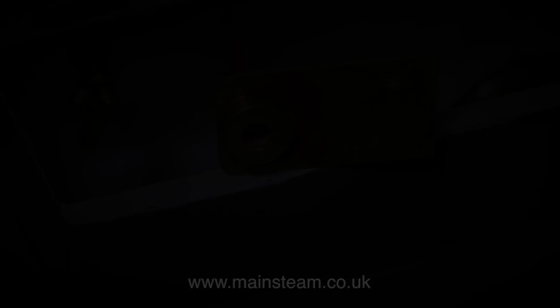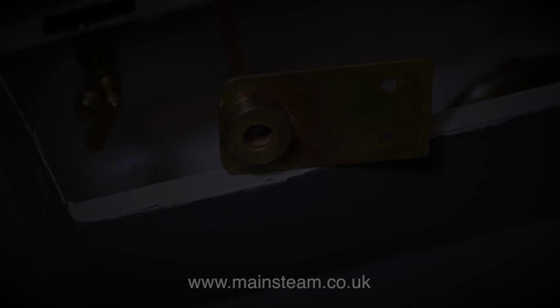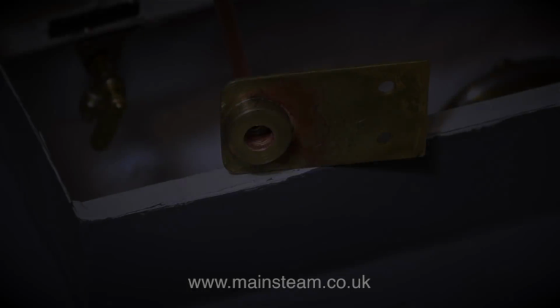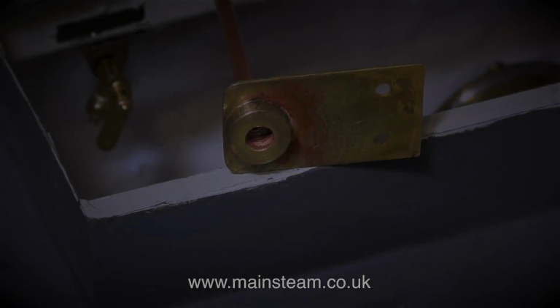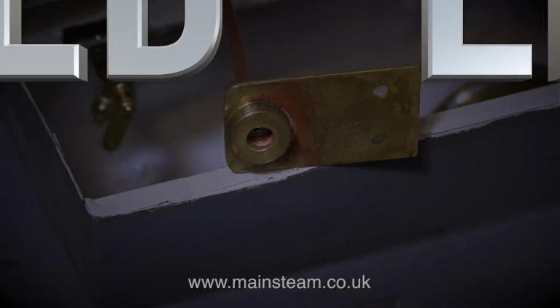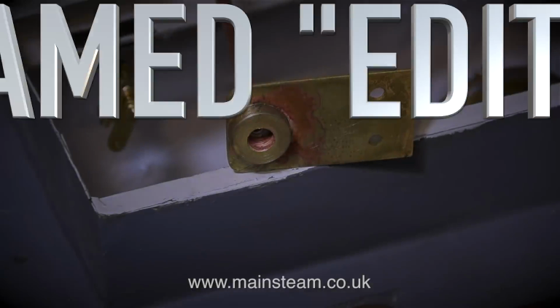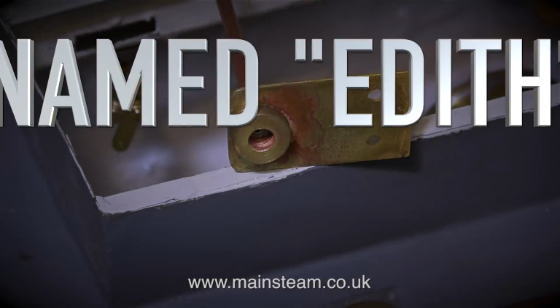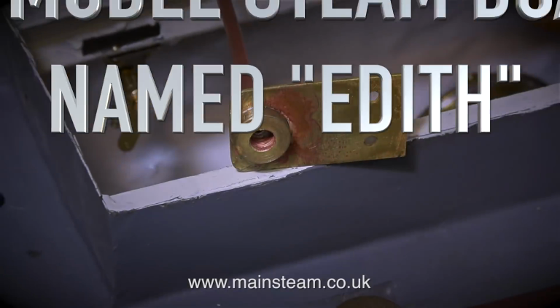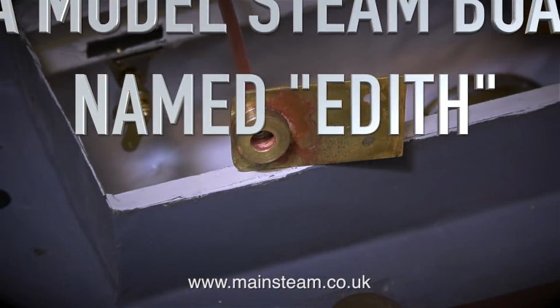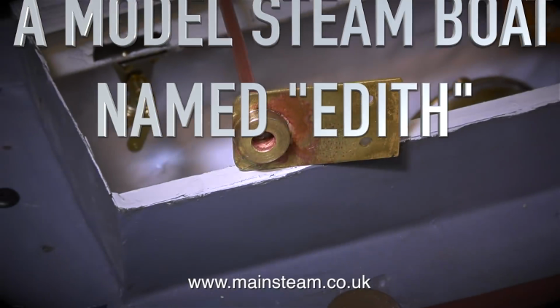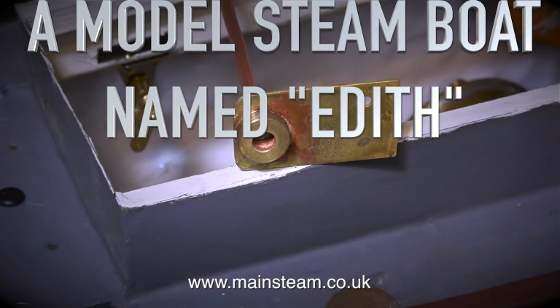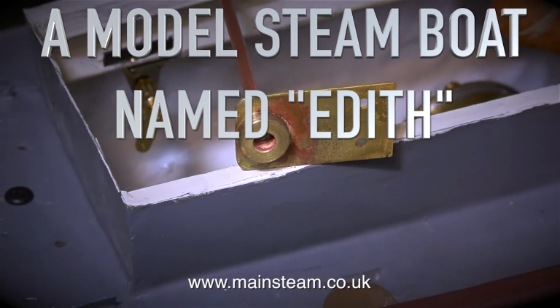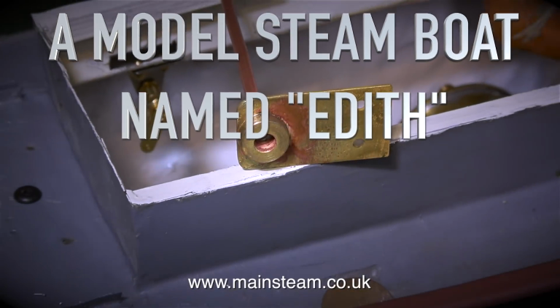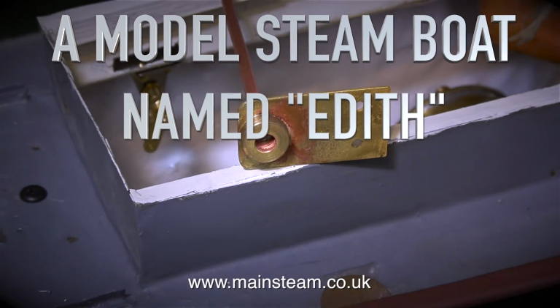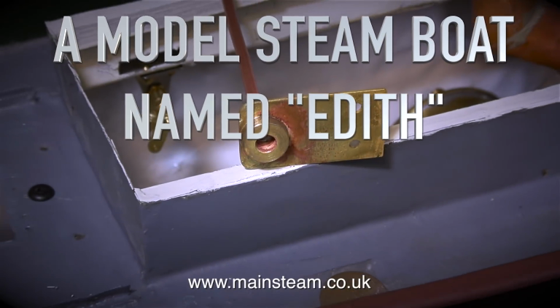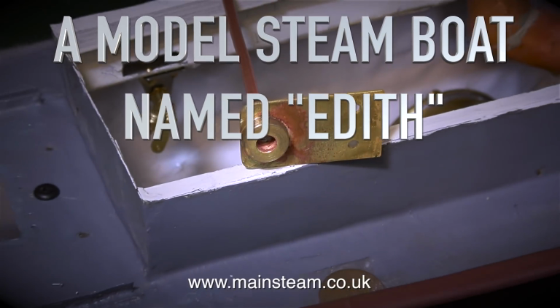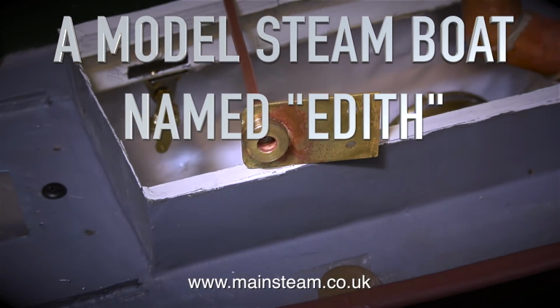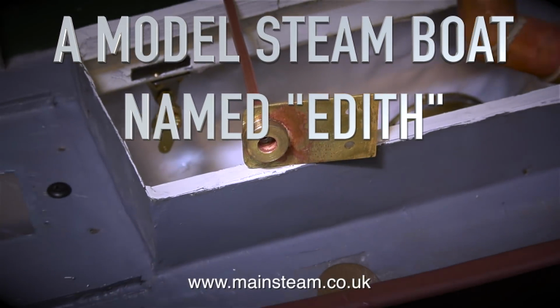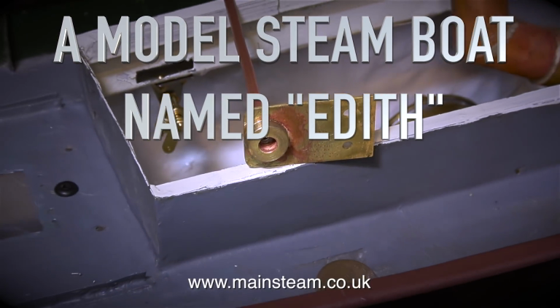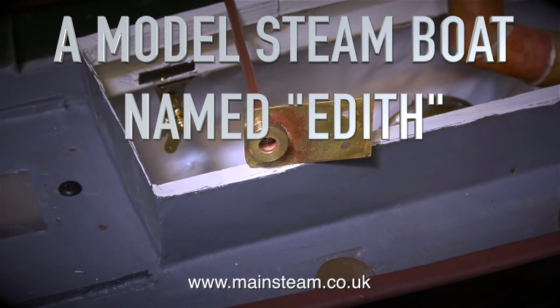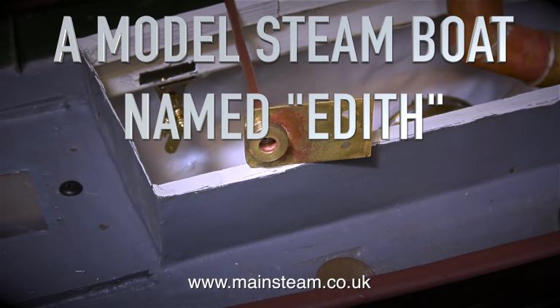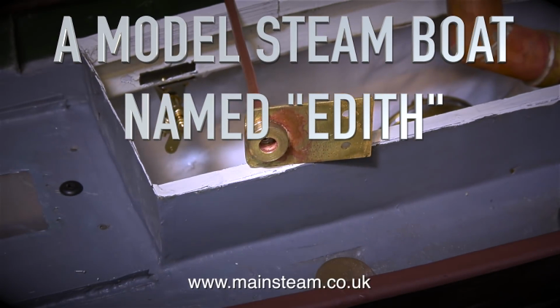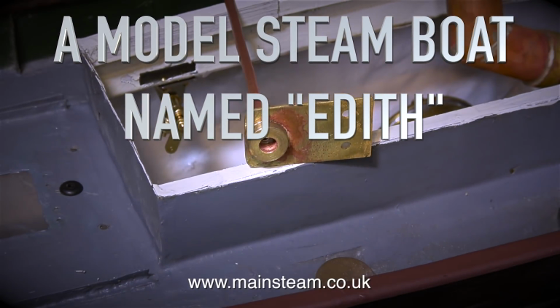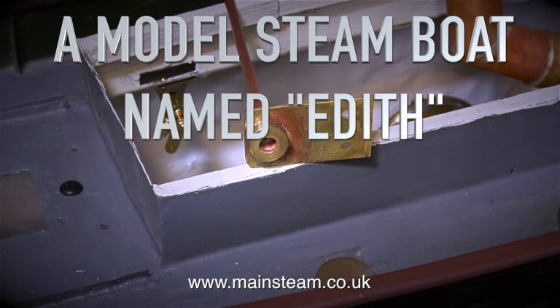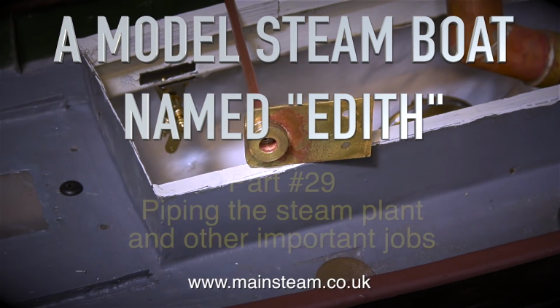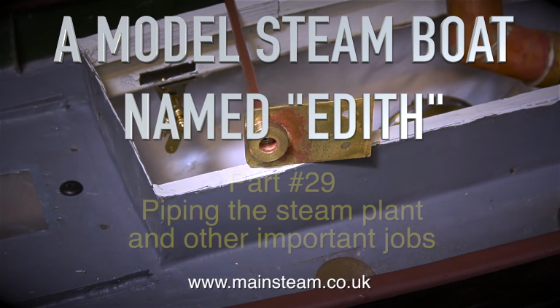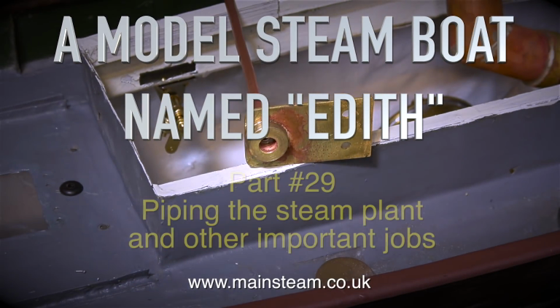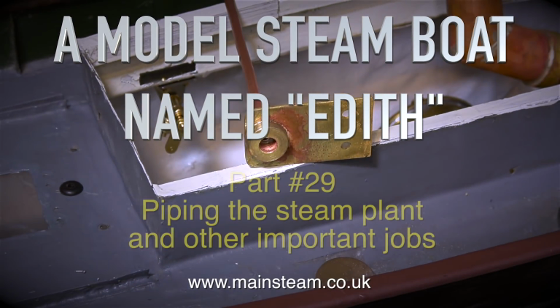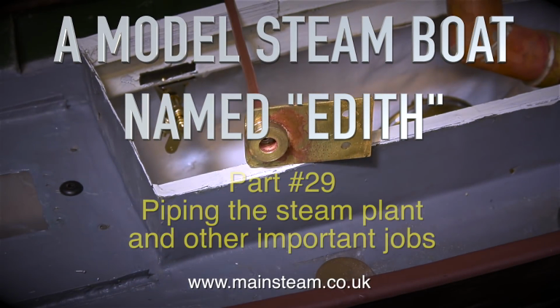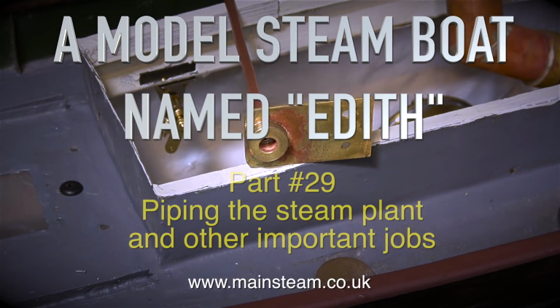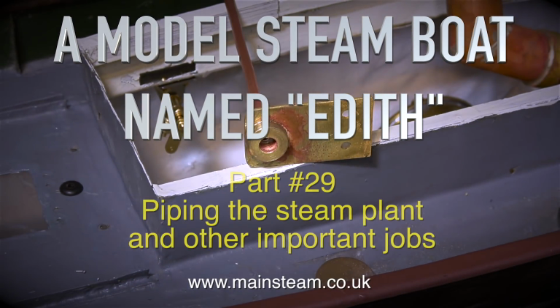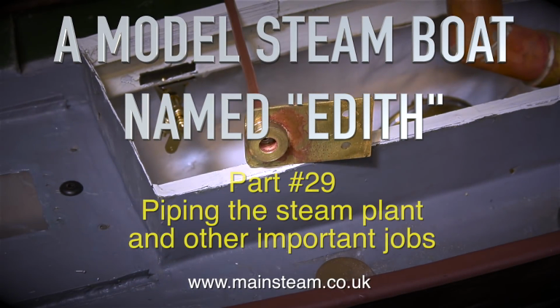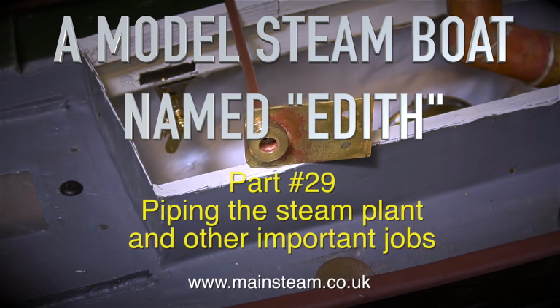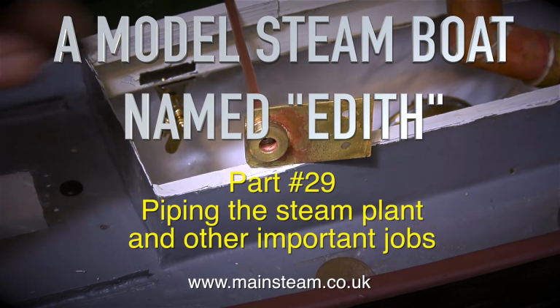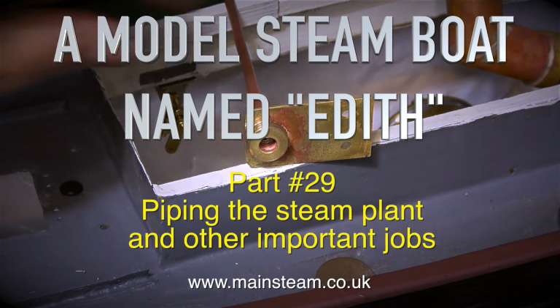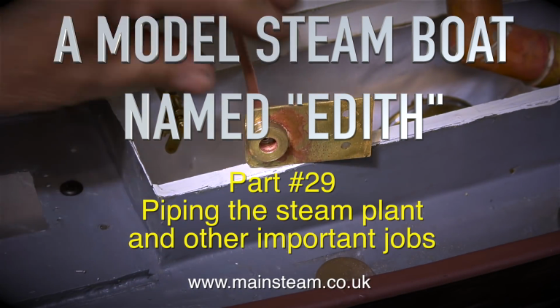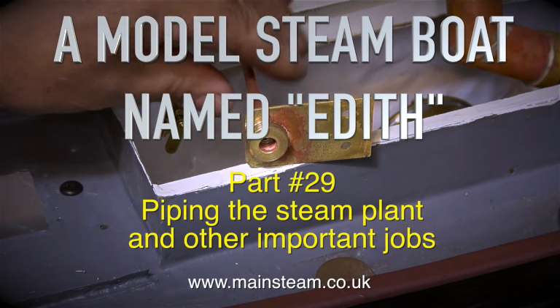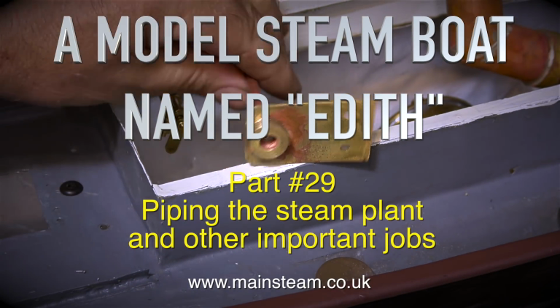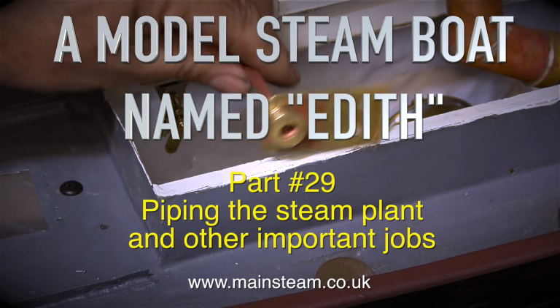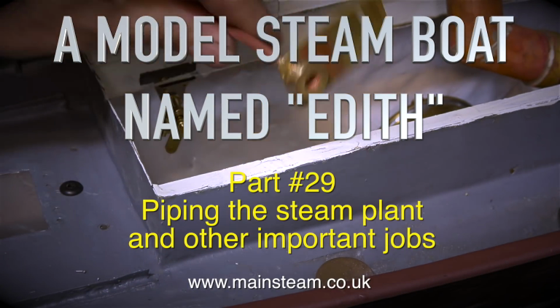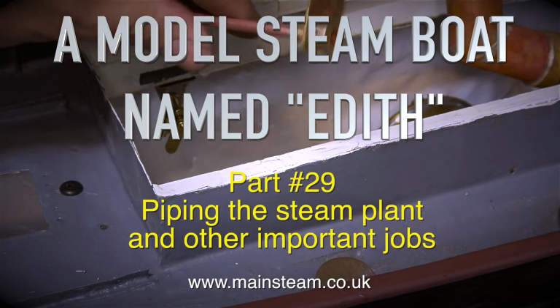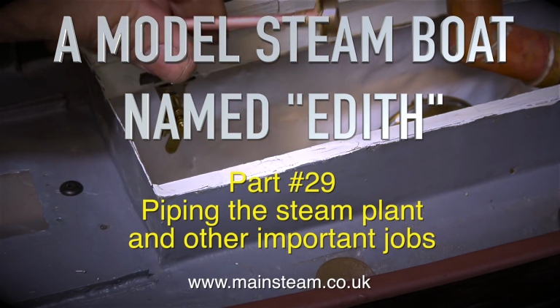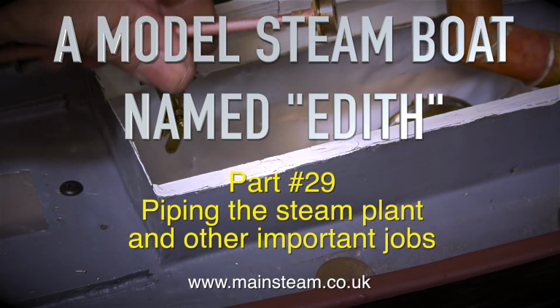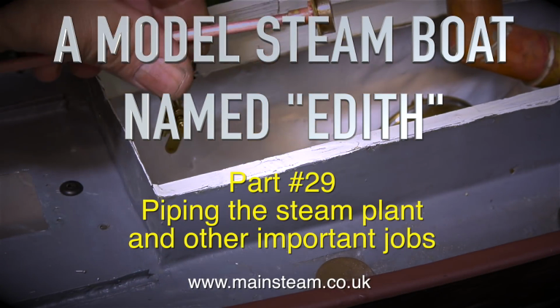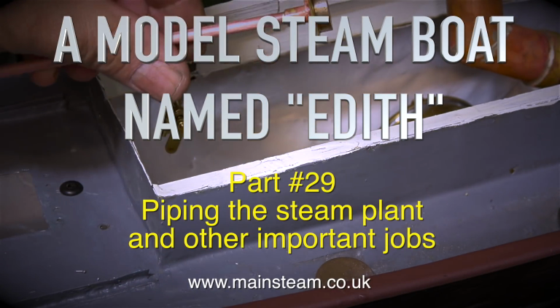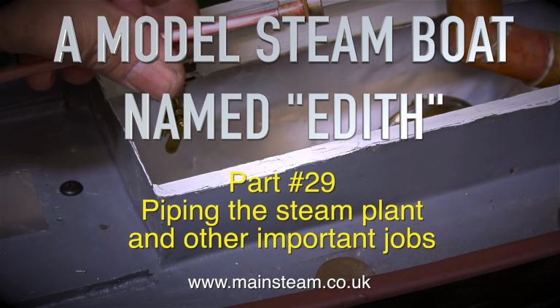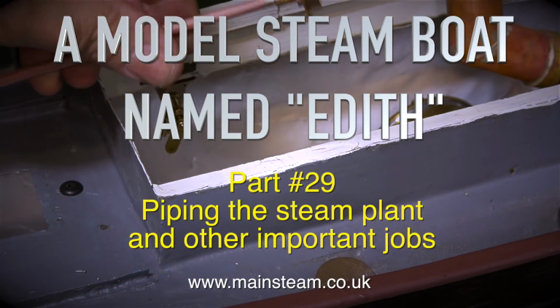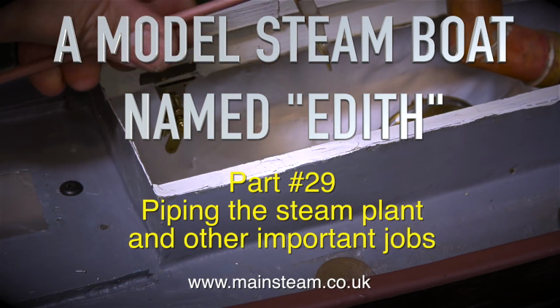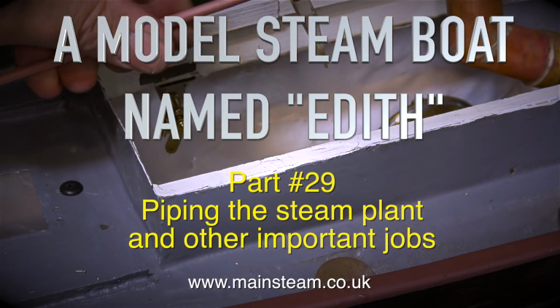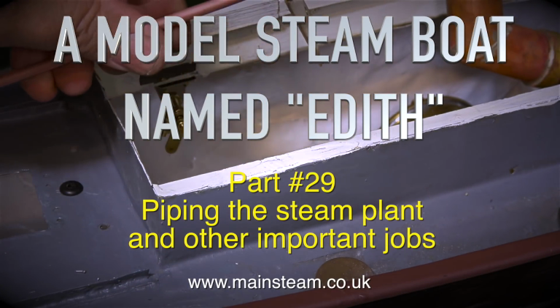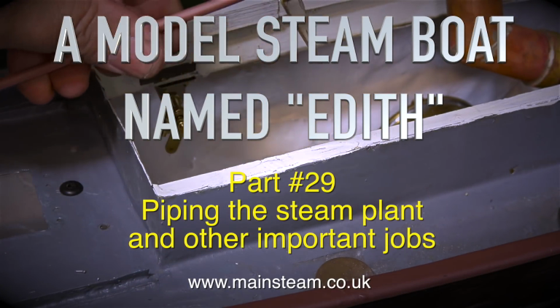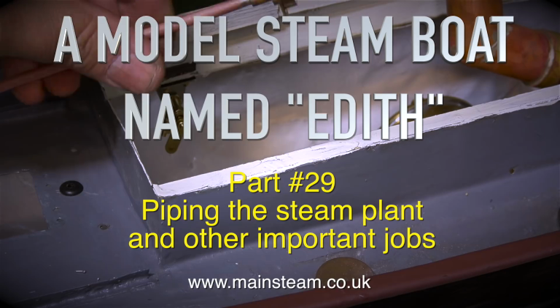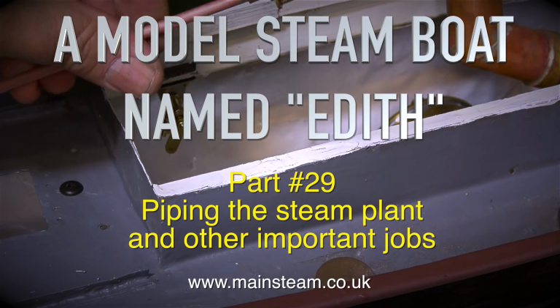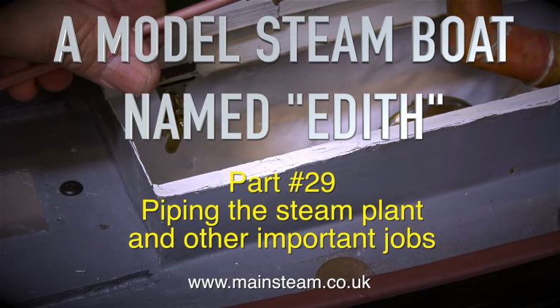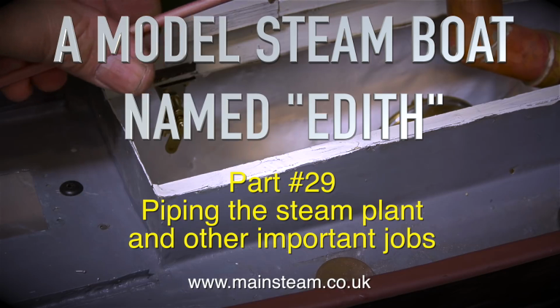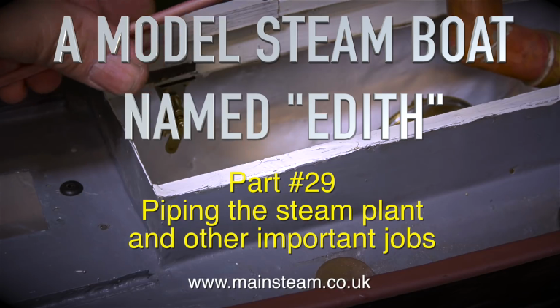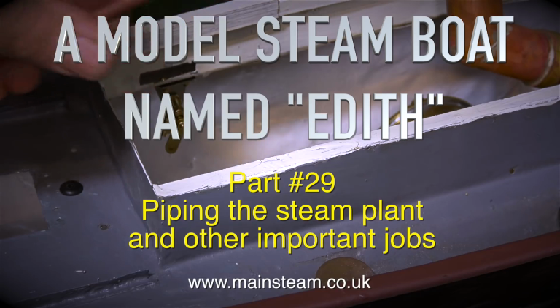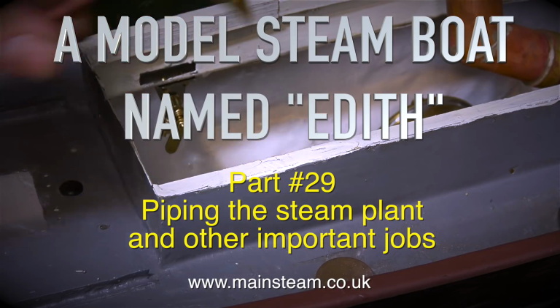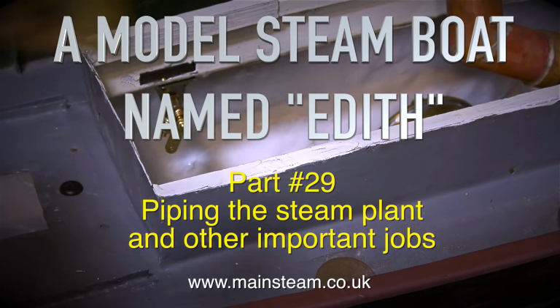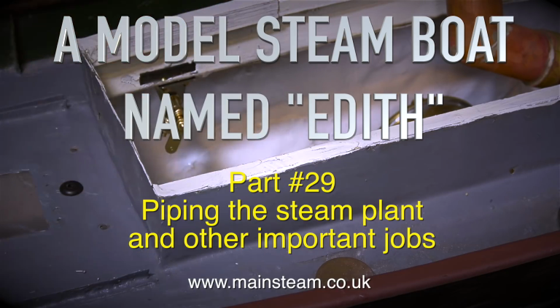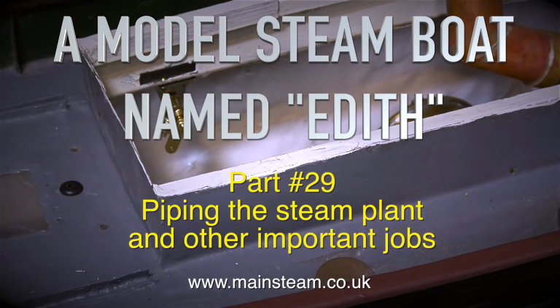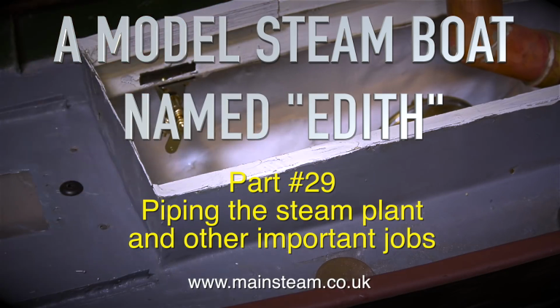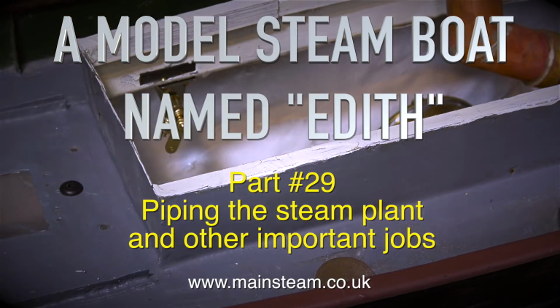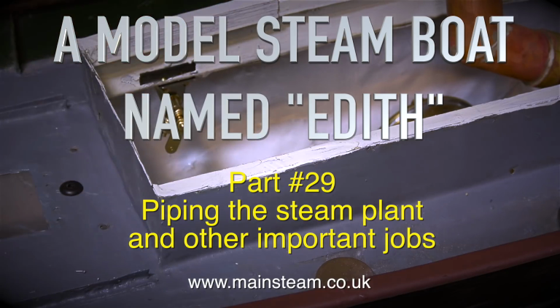A model steamboat named Edith. This is part 29, piping the steam plant and other important jobs.